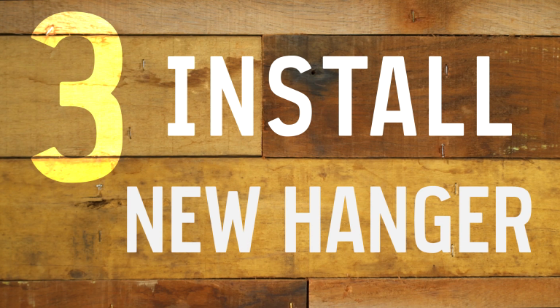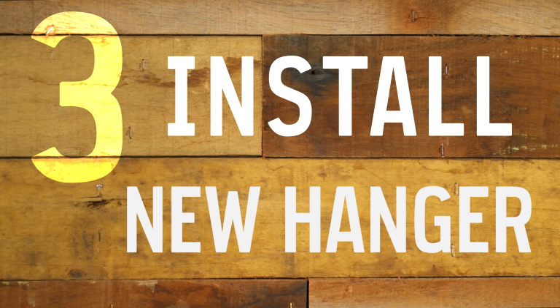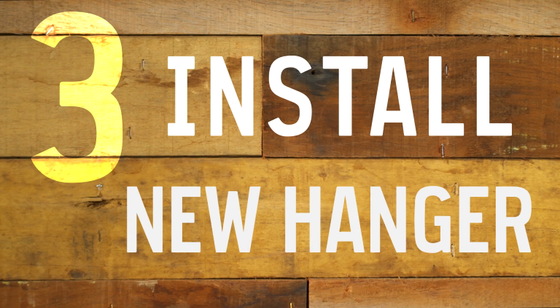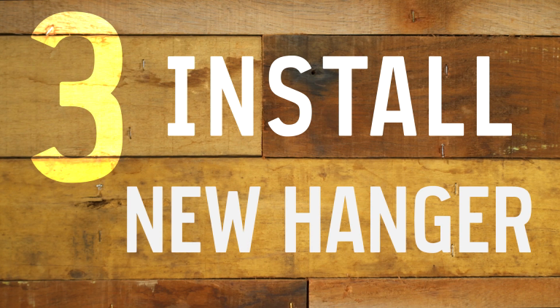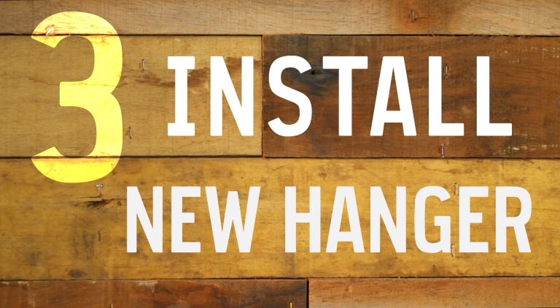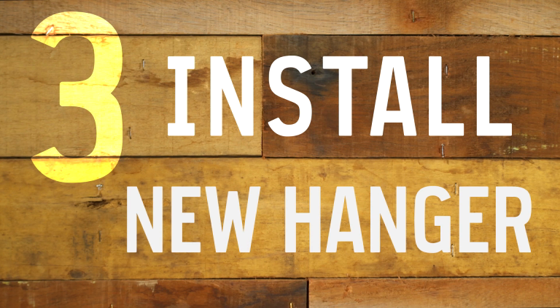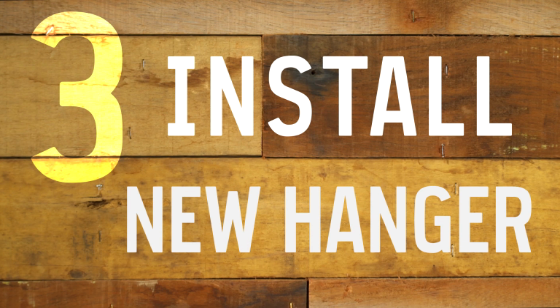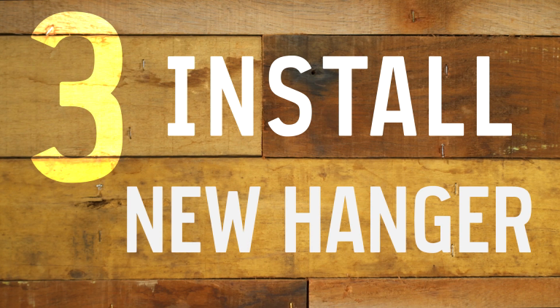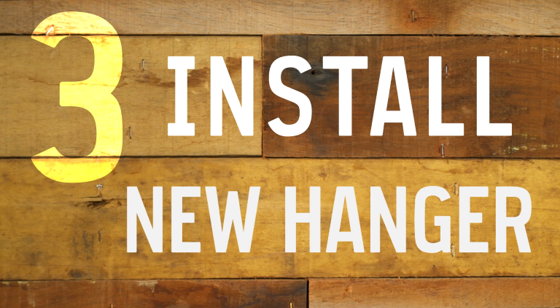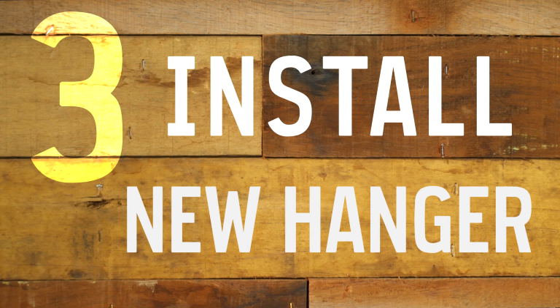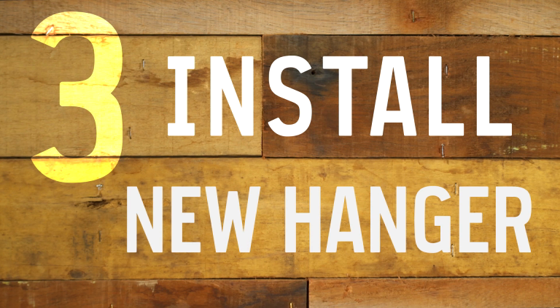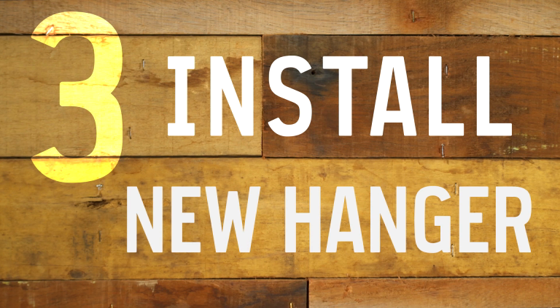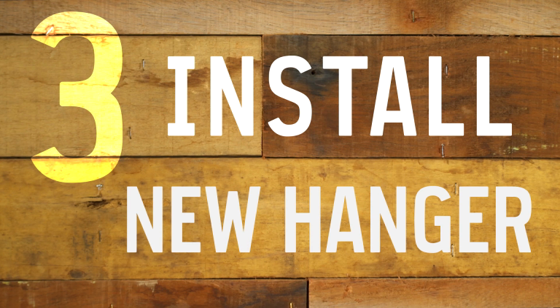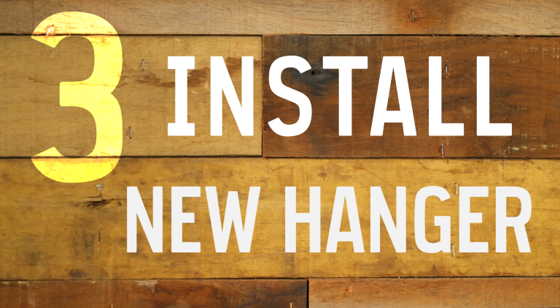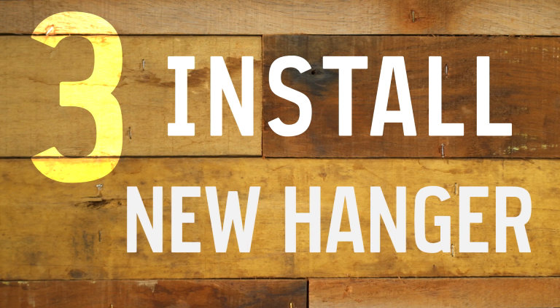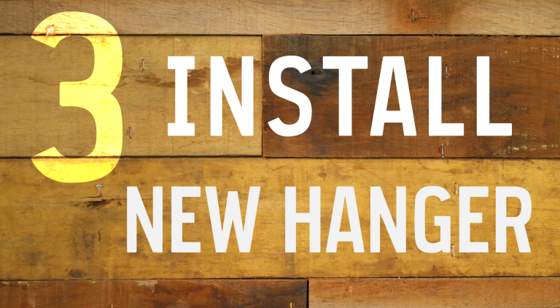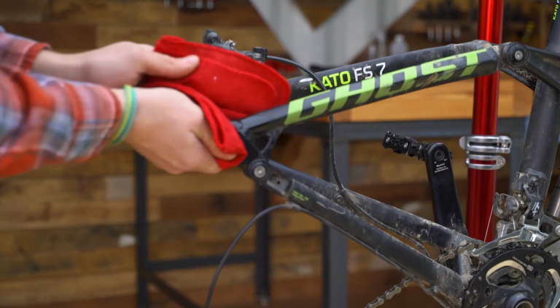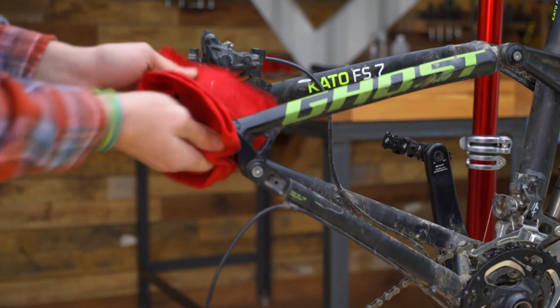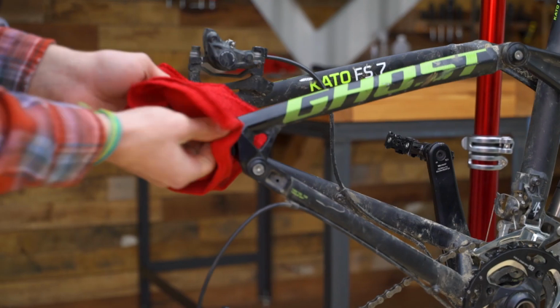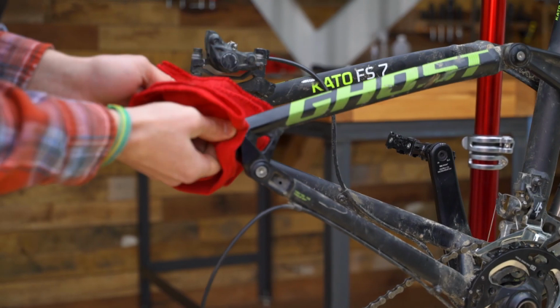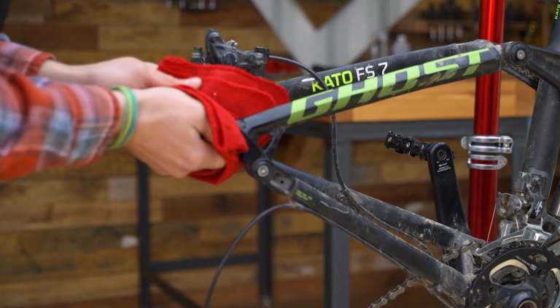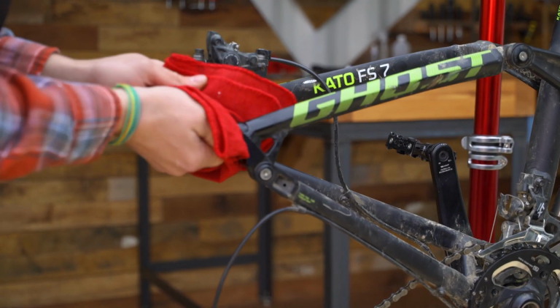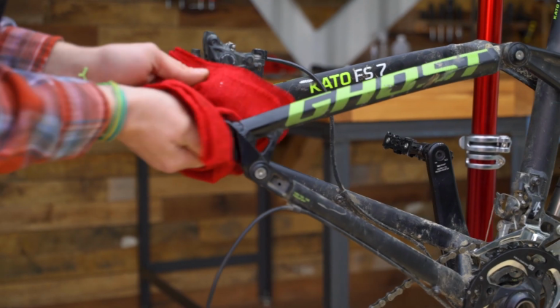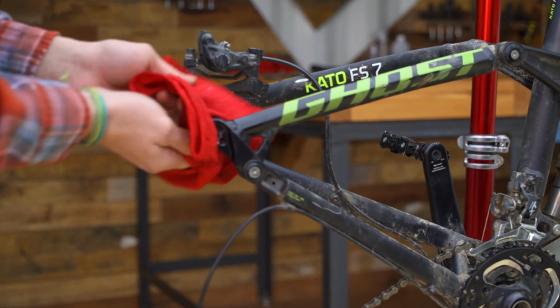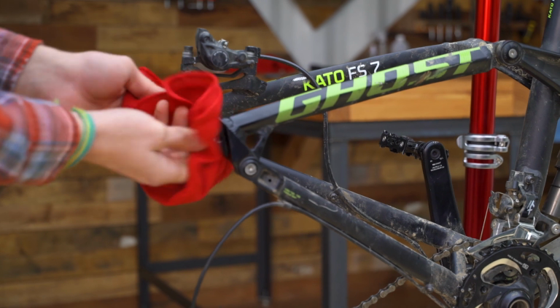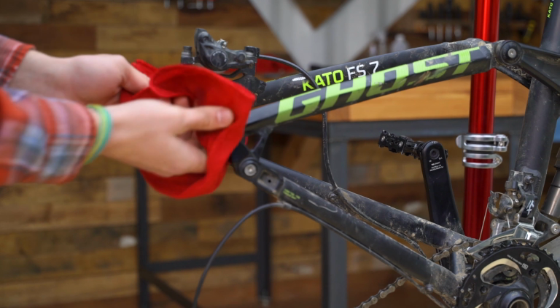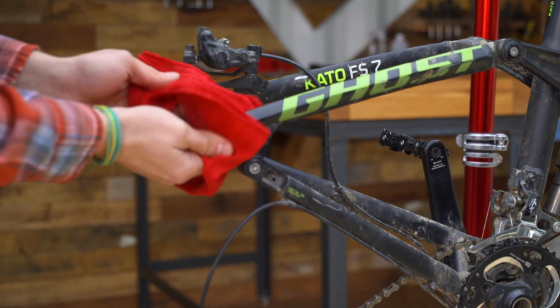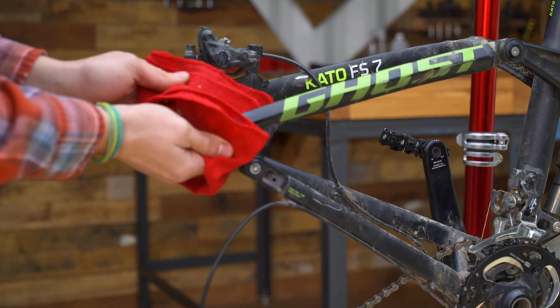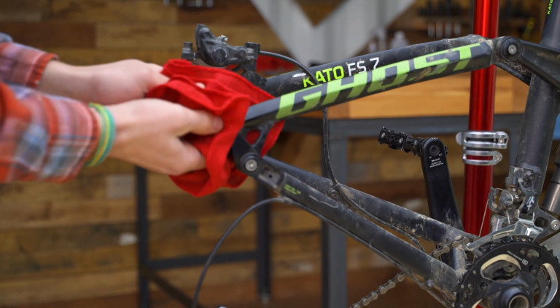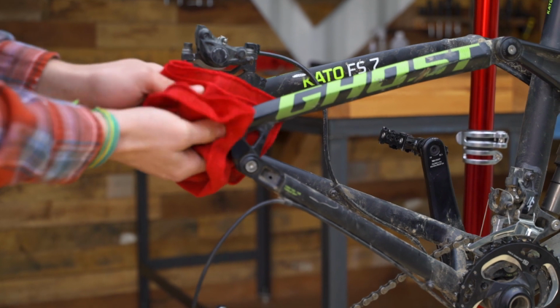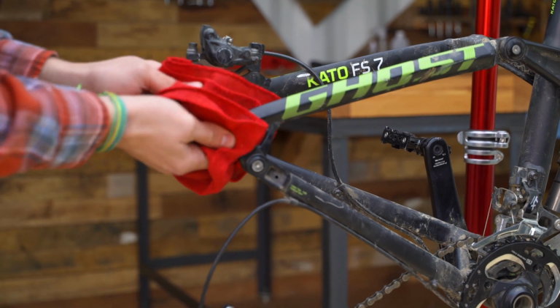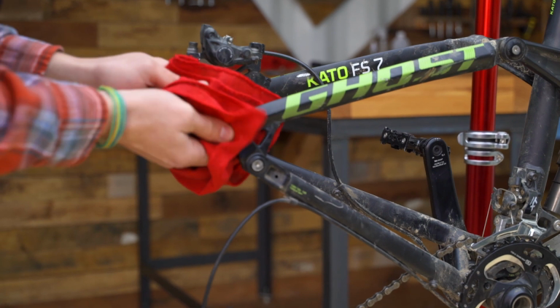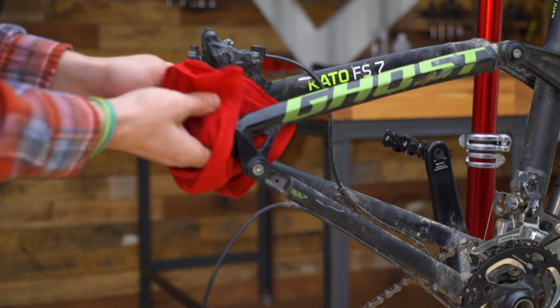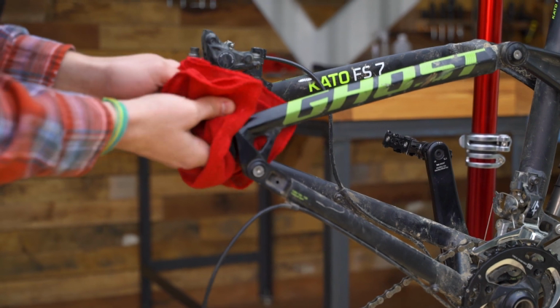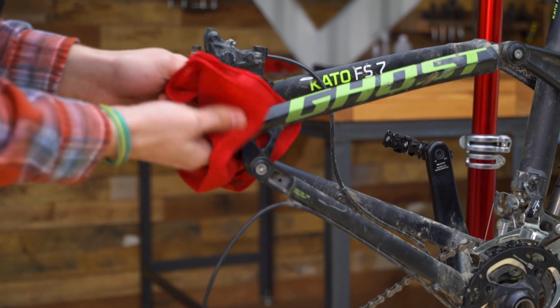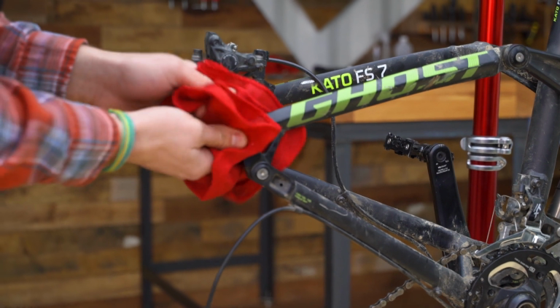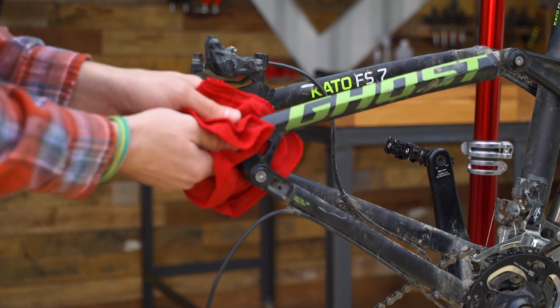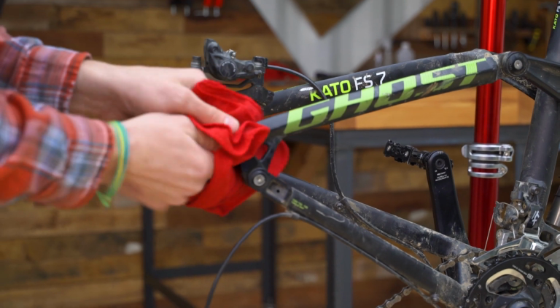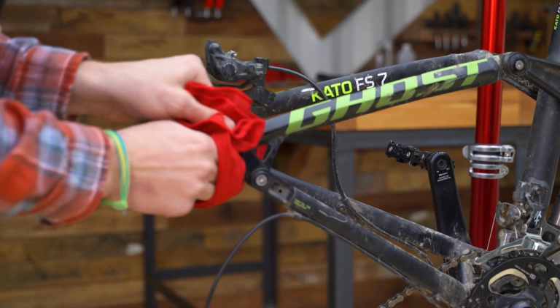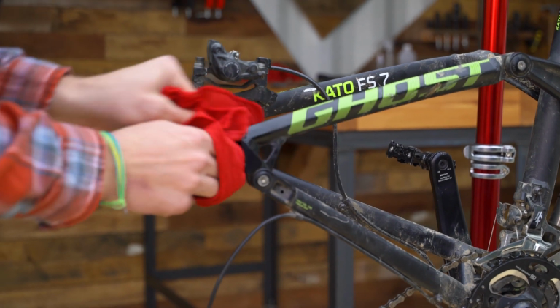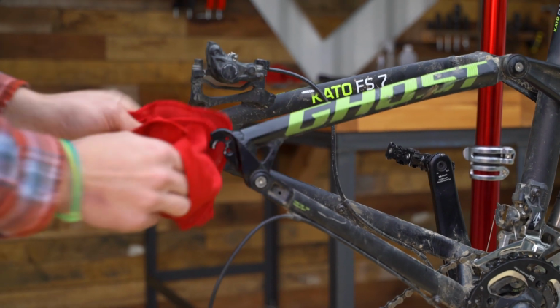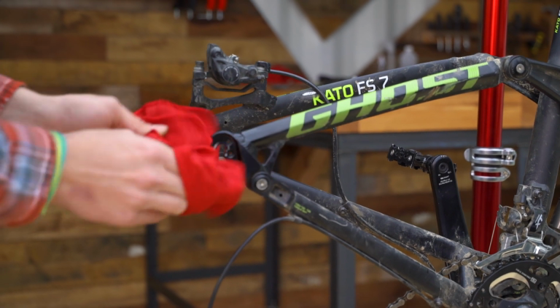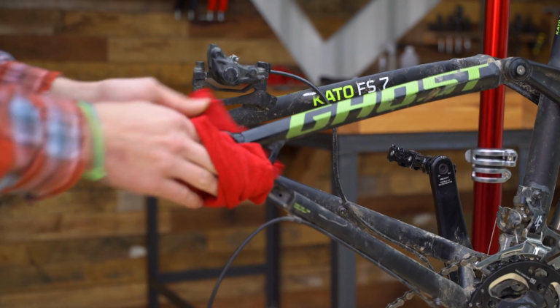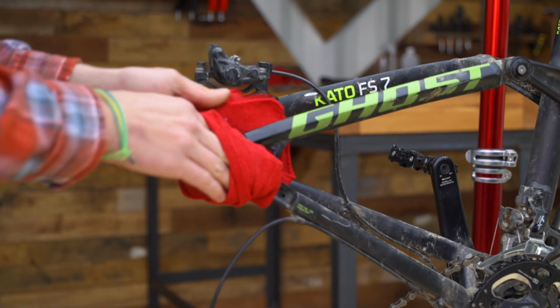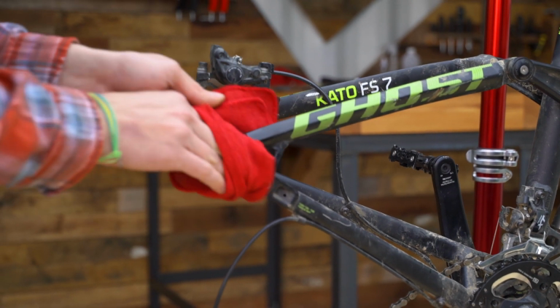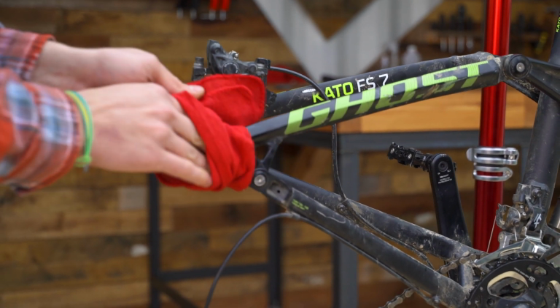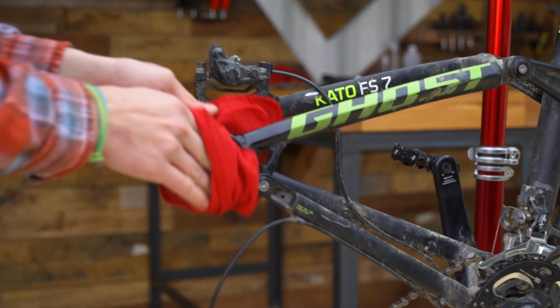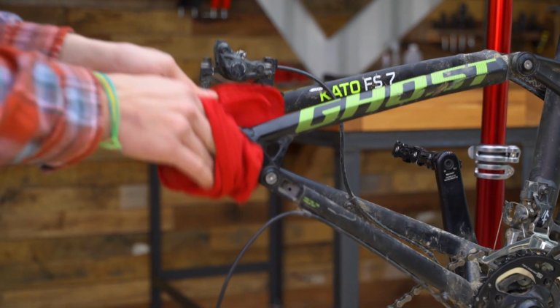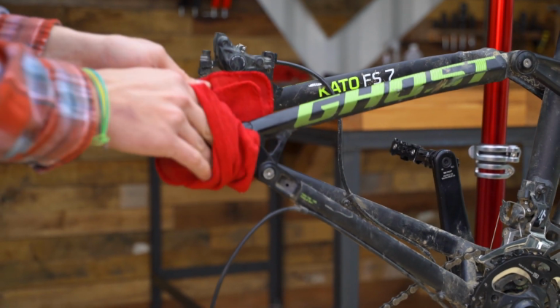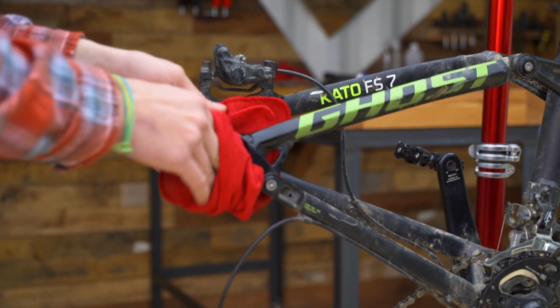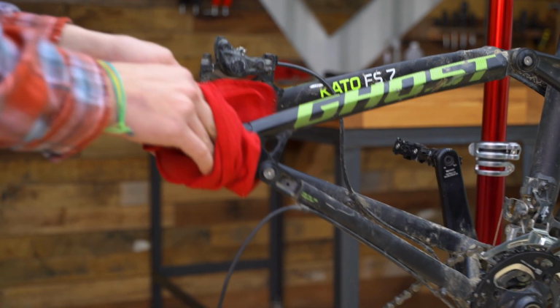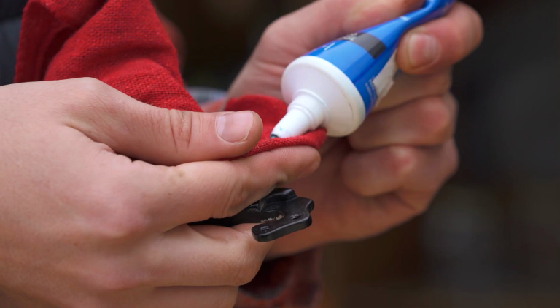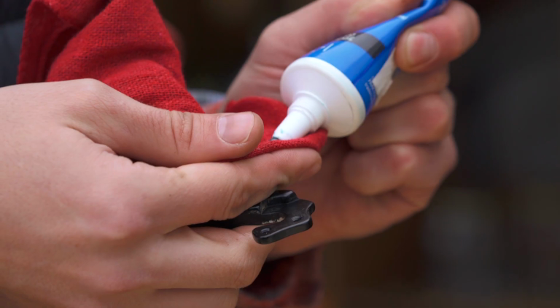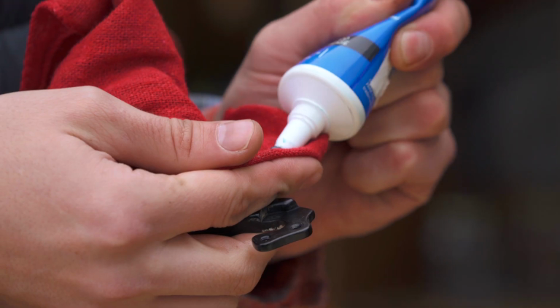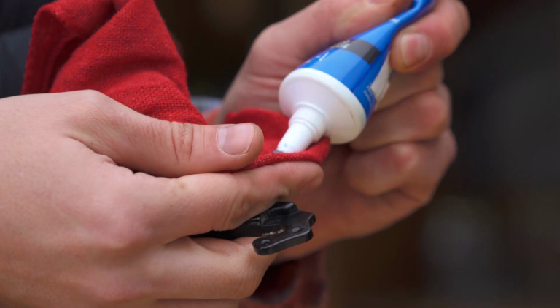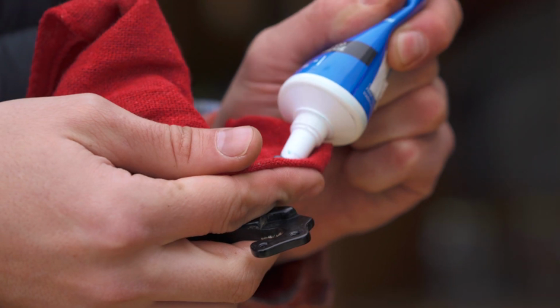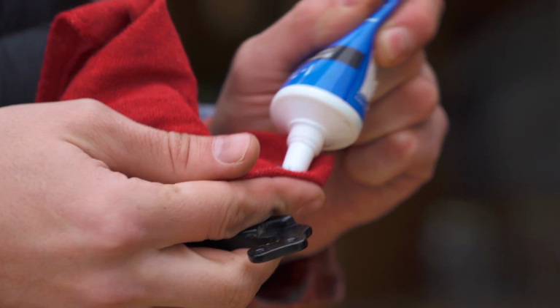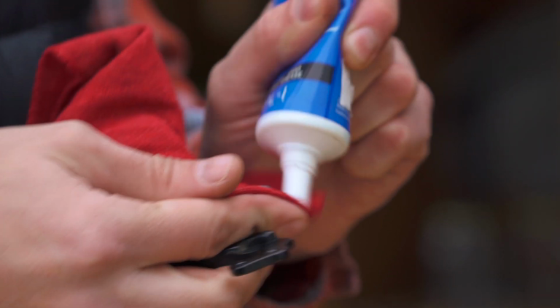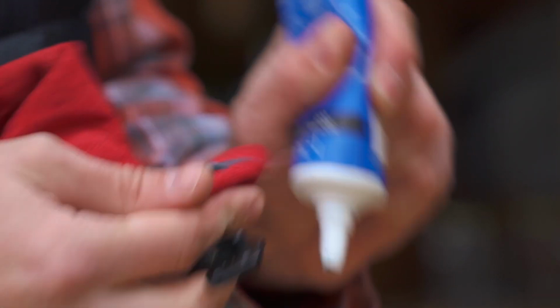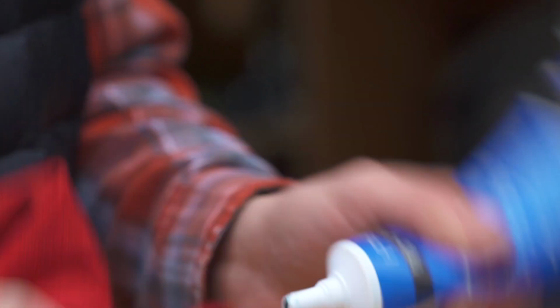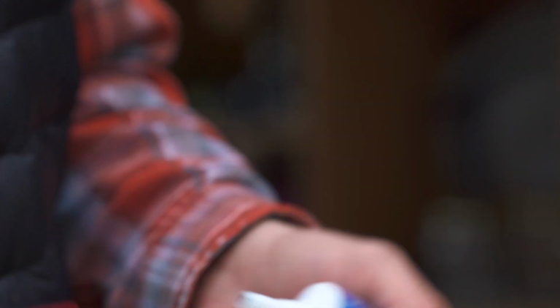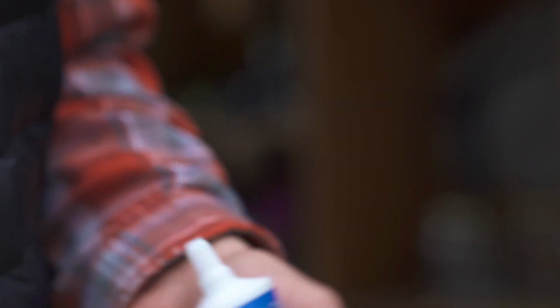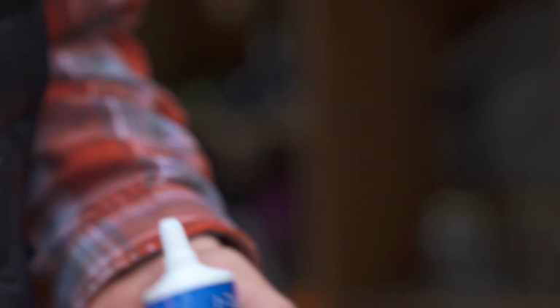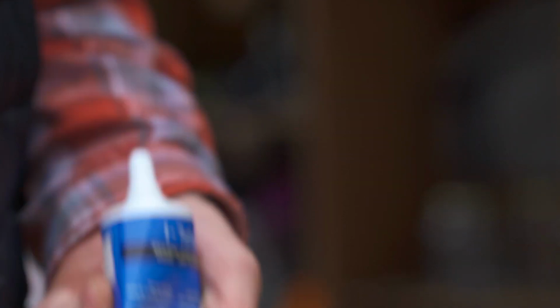Before installing the replacement hanger, clean off the dropout area. Then lubricate both the inside and outside of the frame.